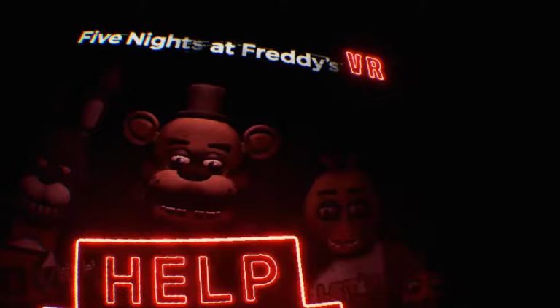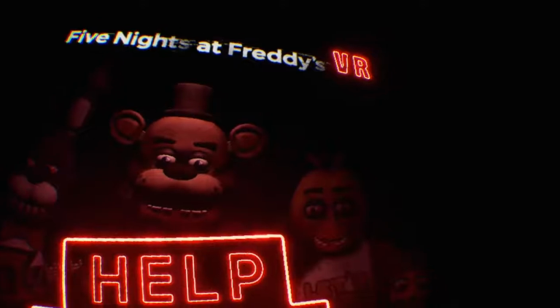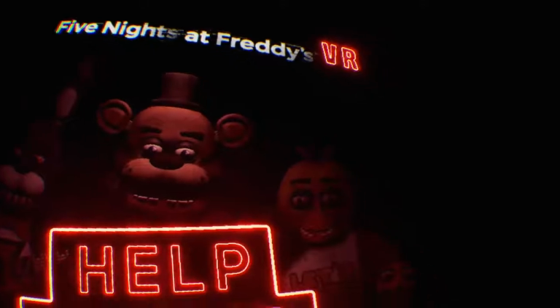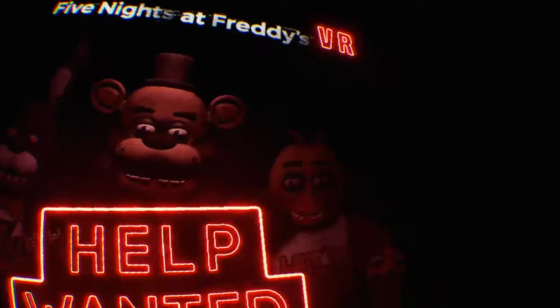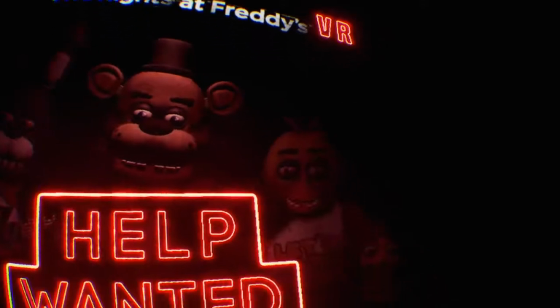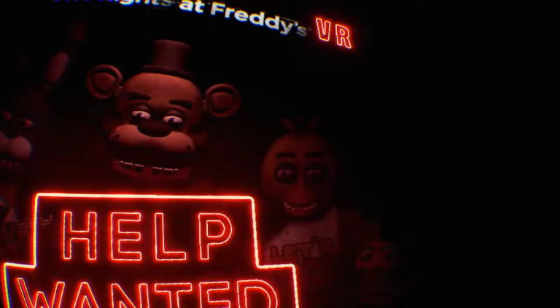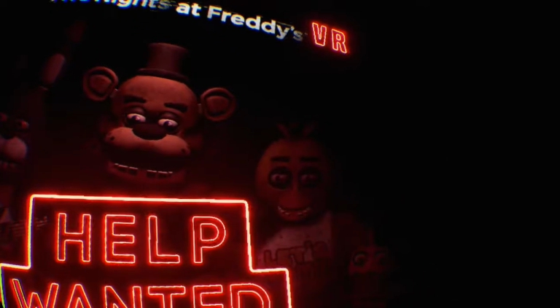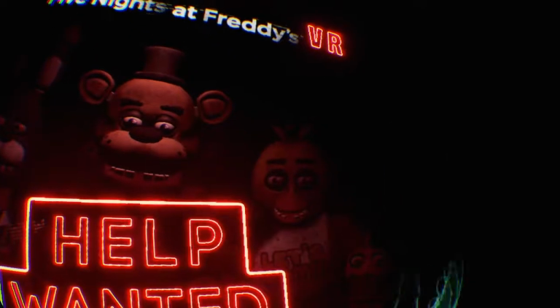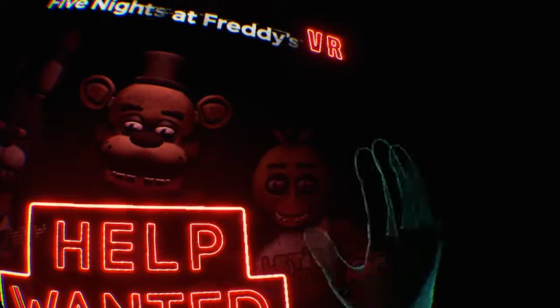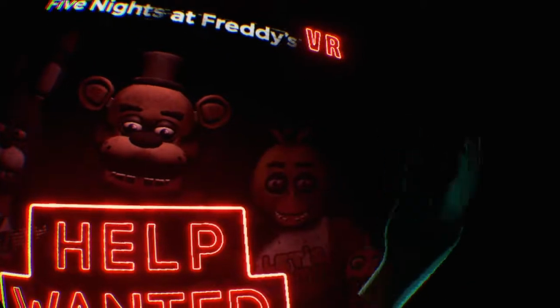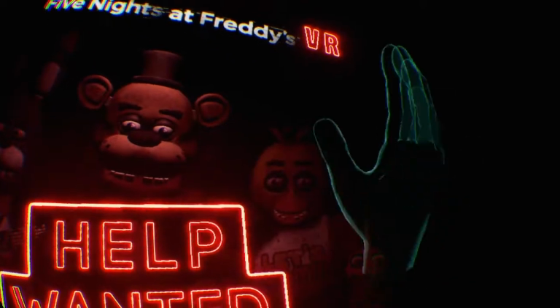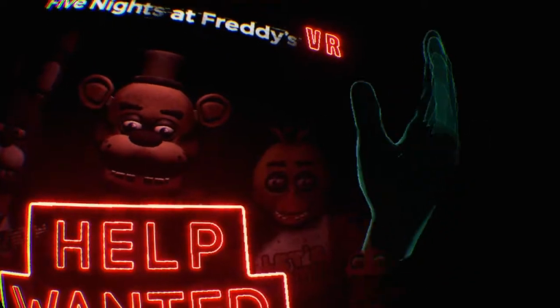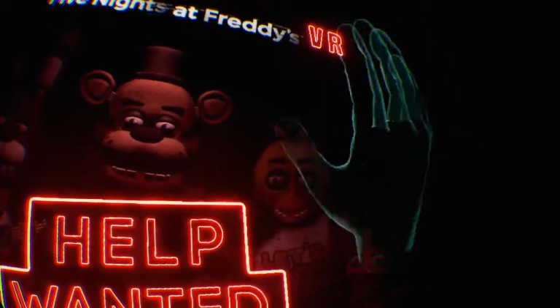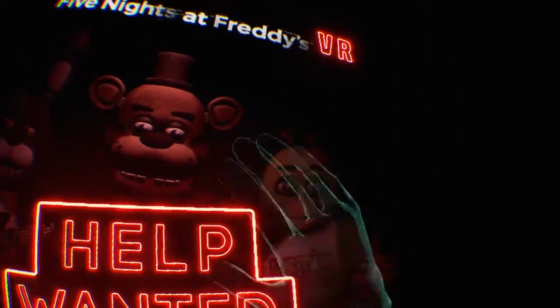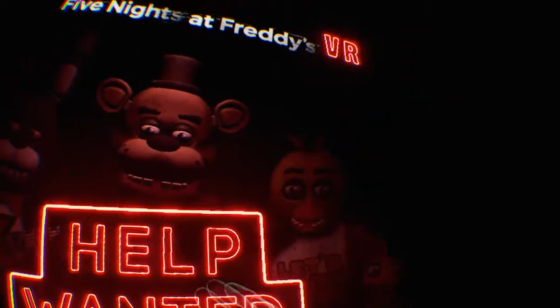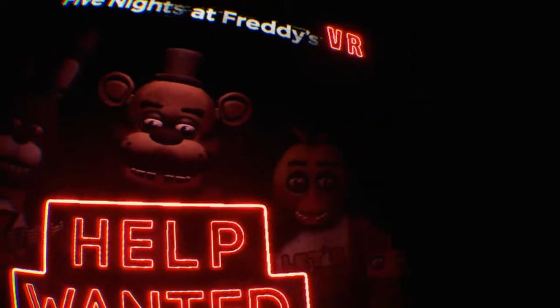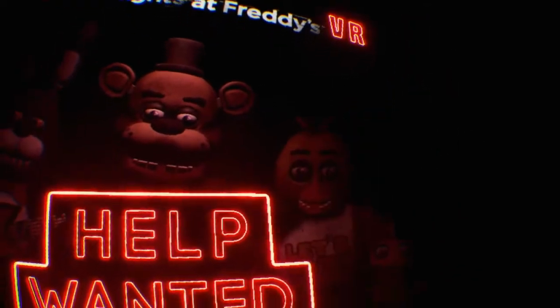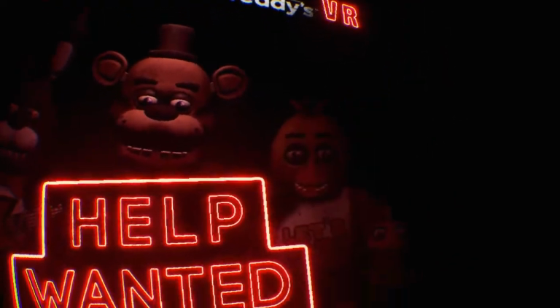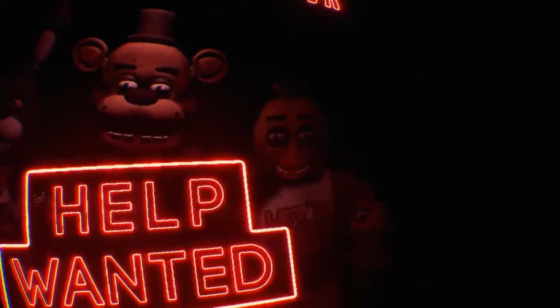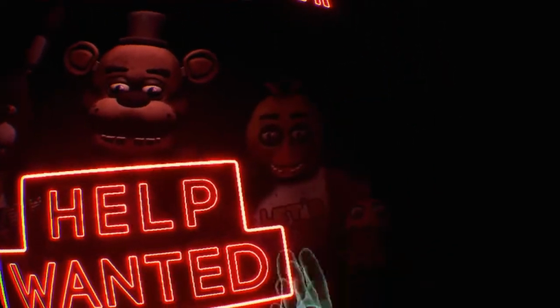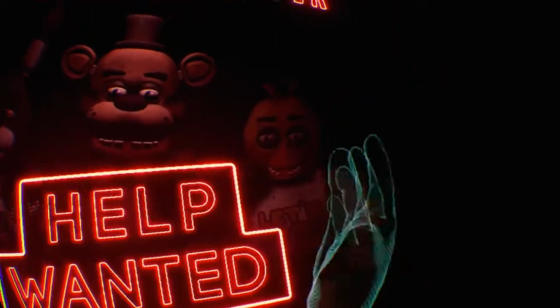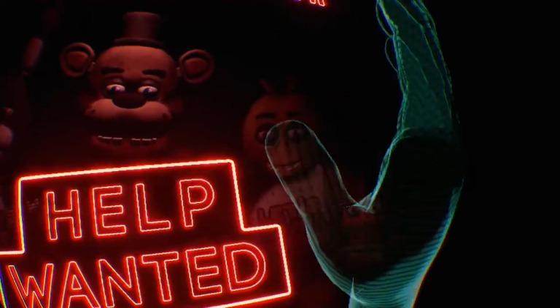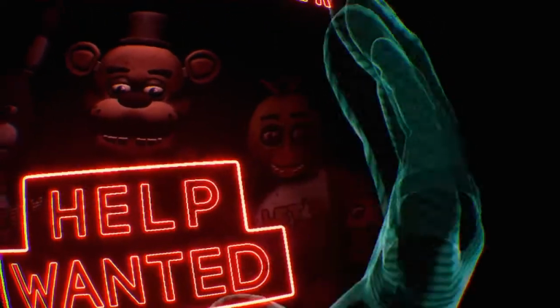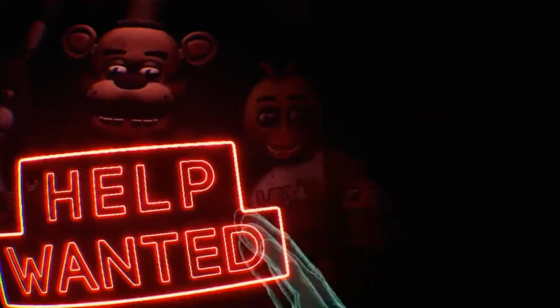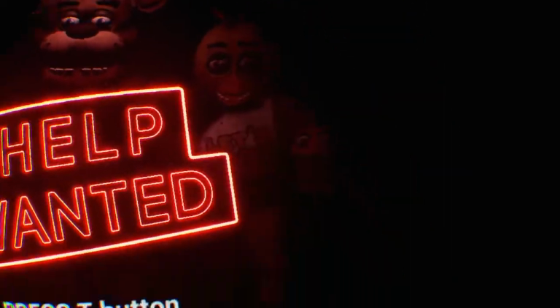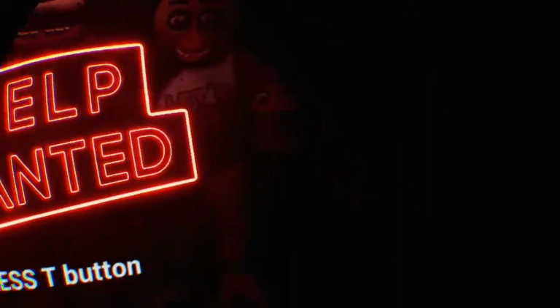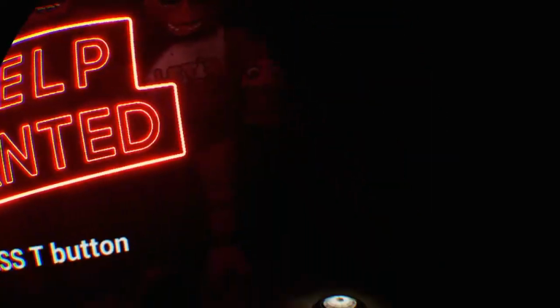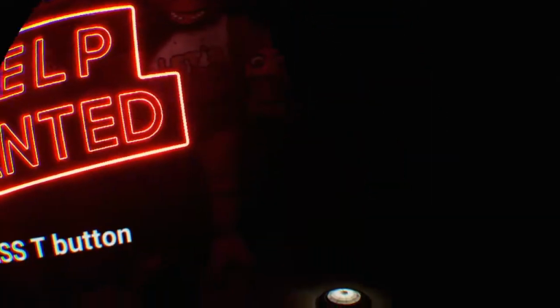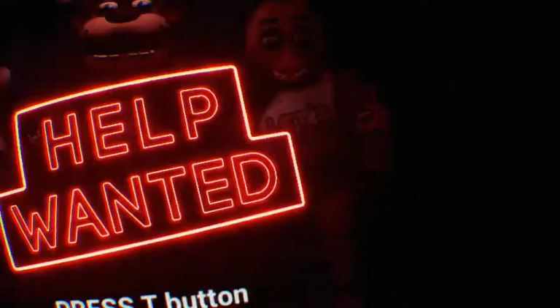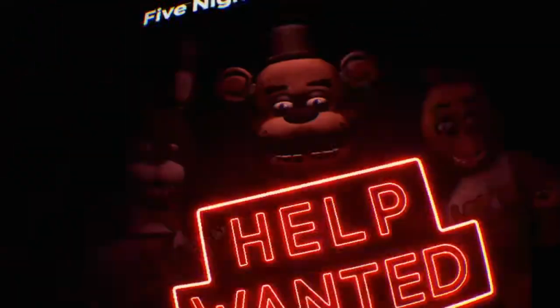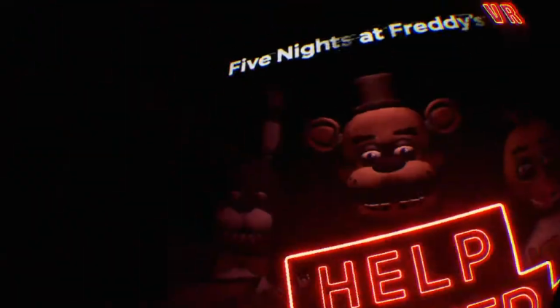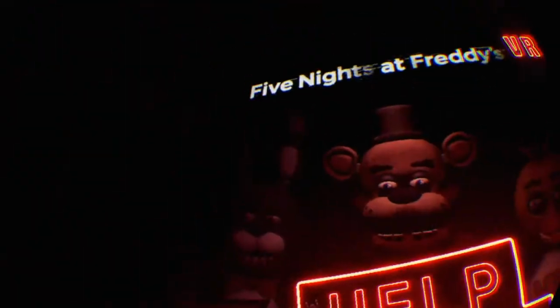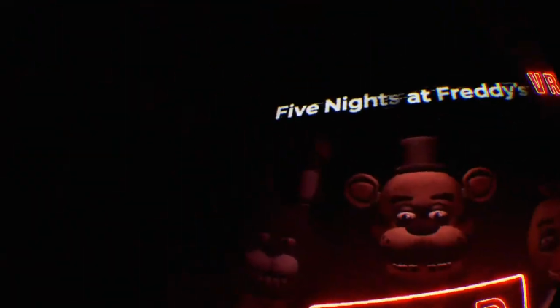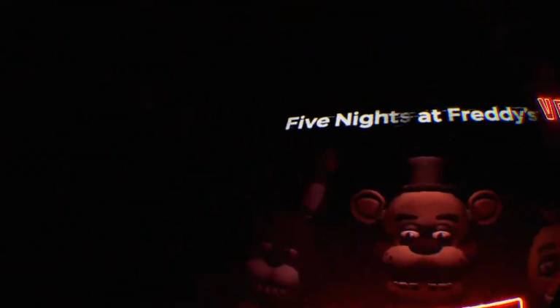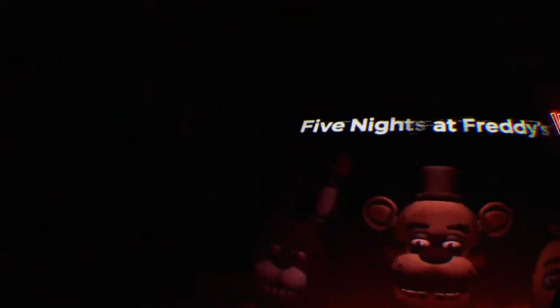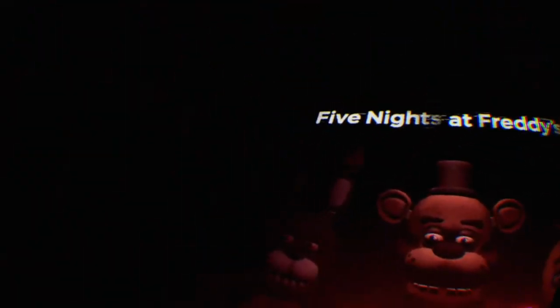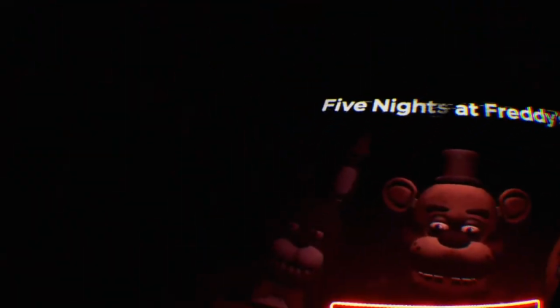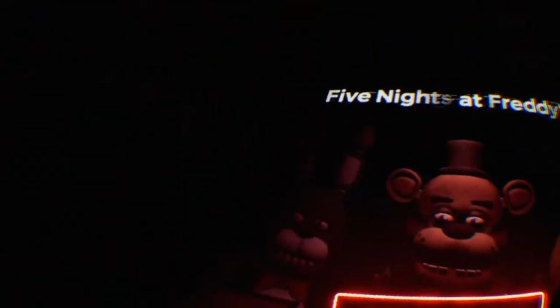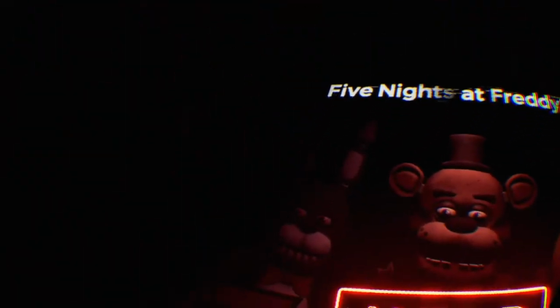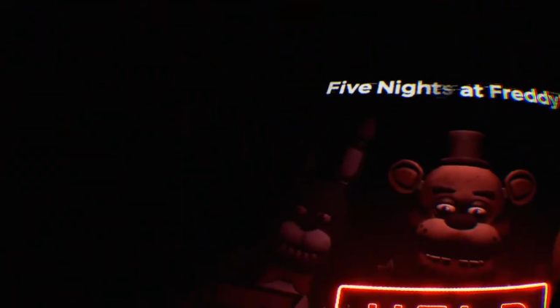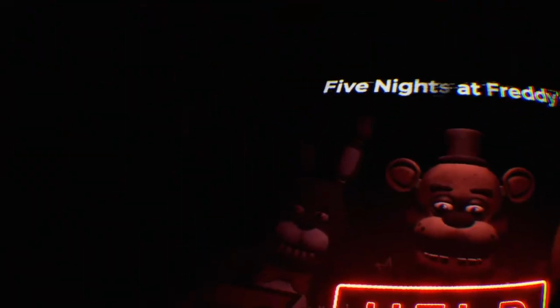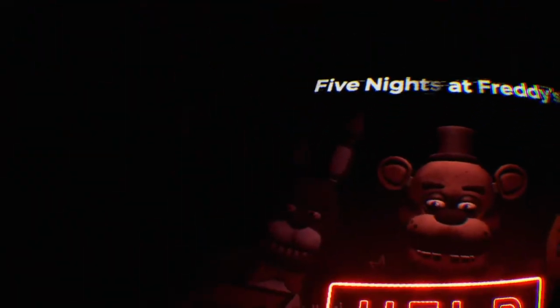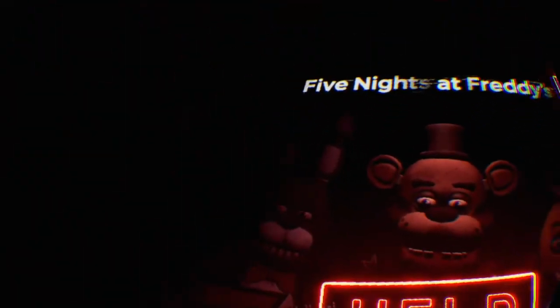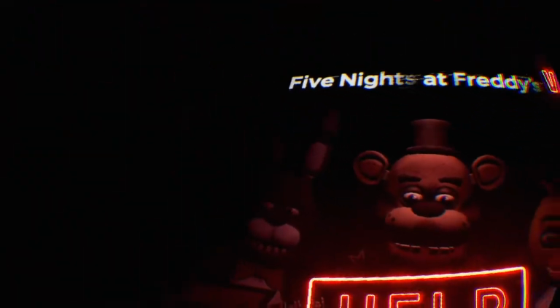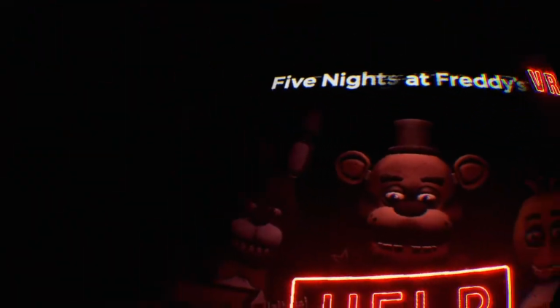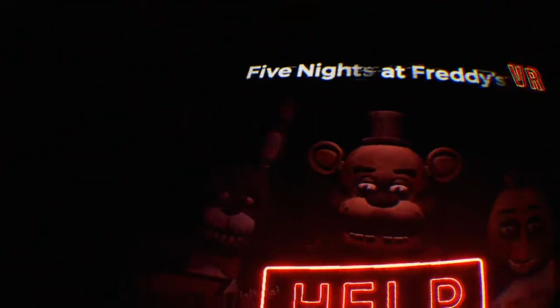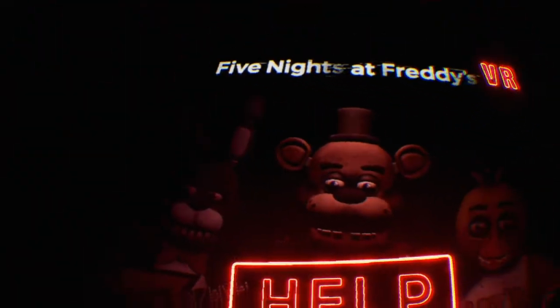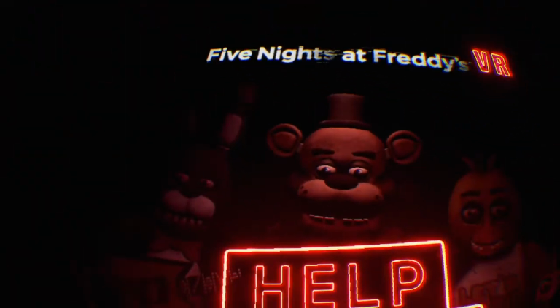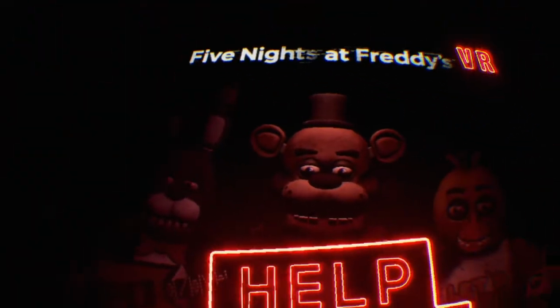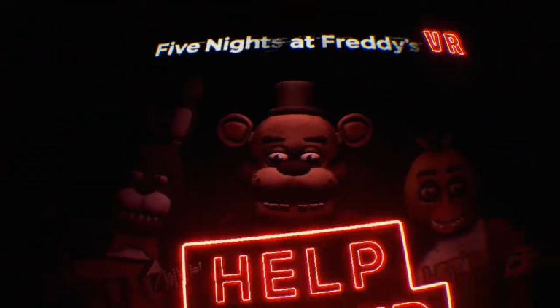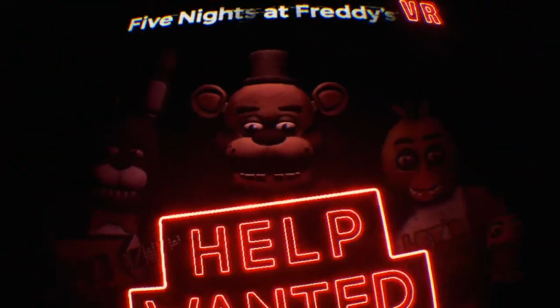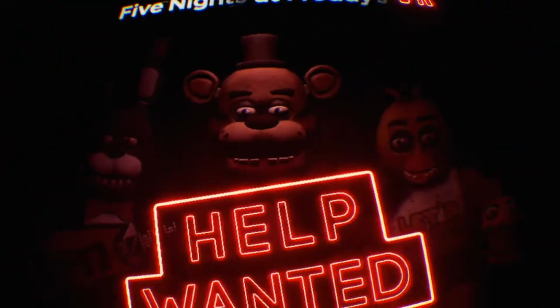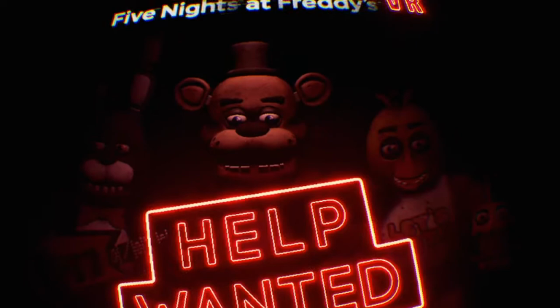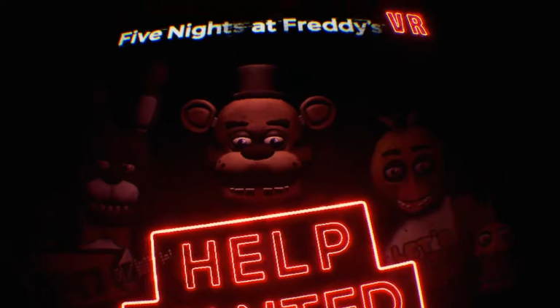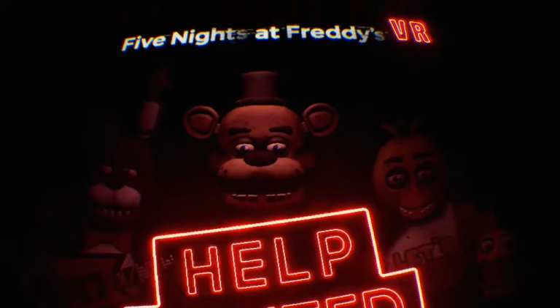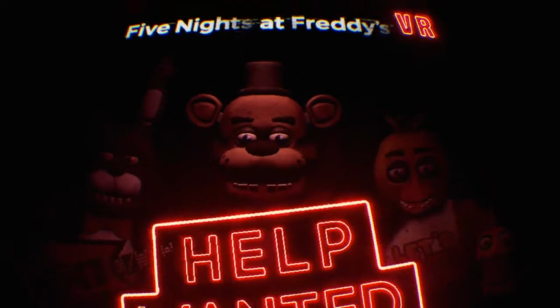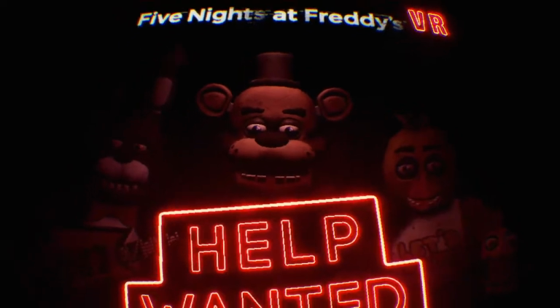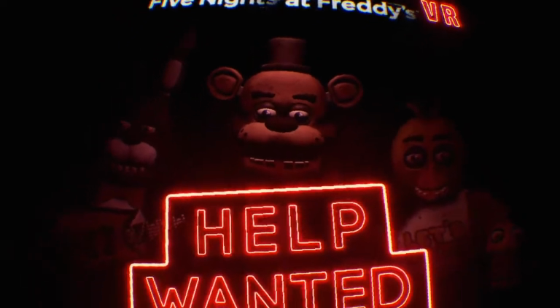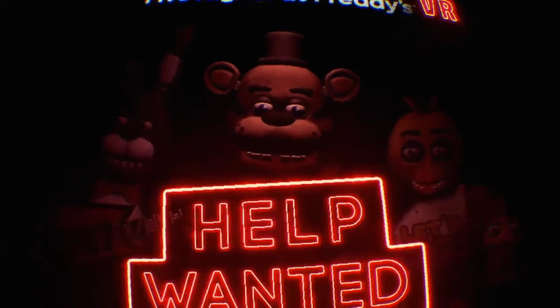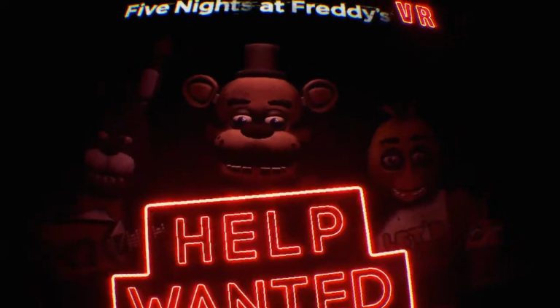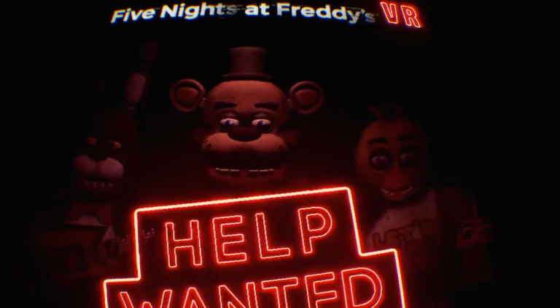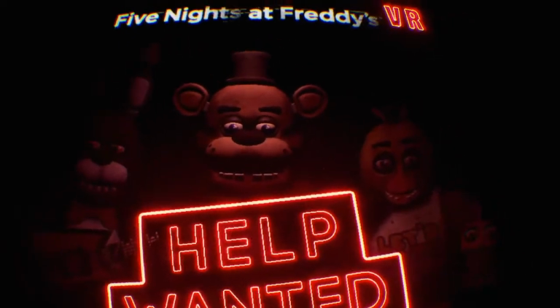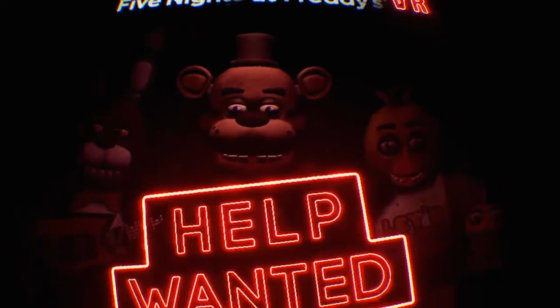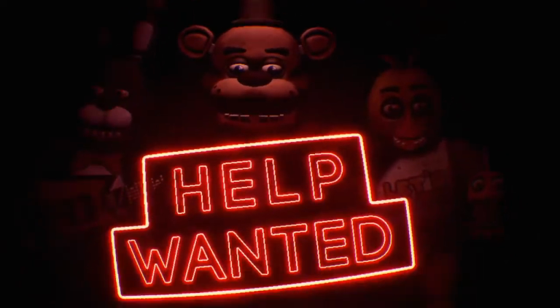Hi guys. Hi big chicka foot. Hi big bunny. Hi big bear.